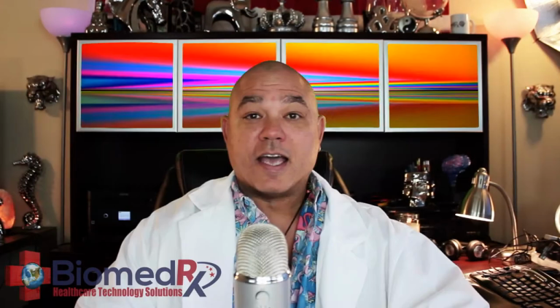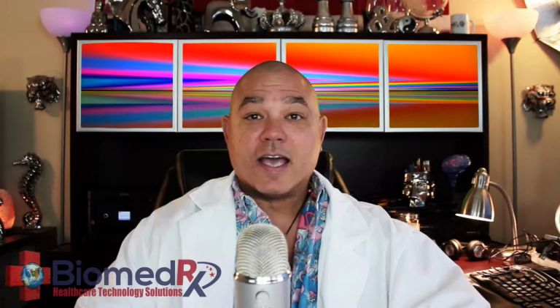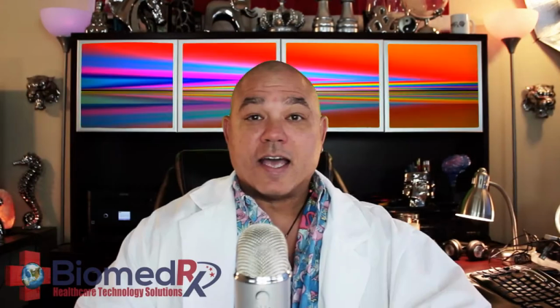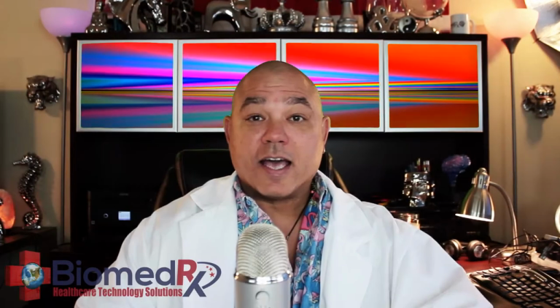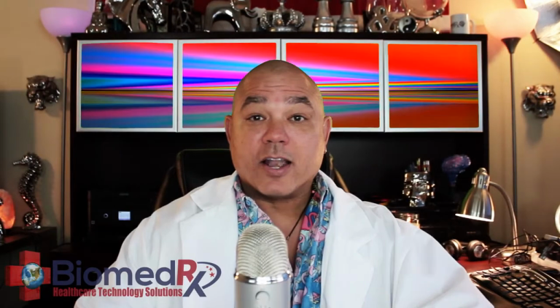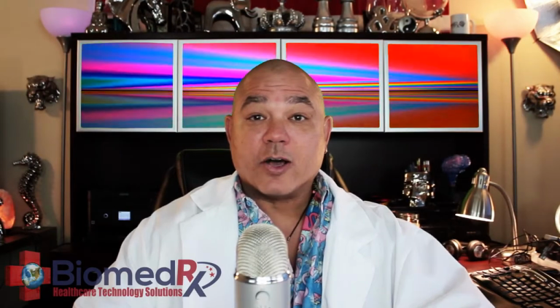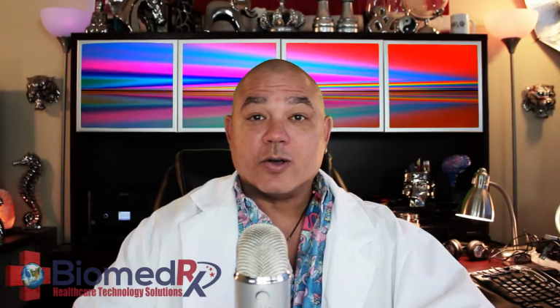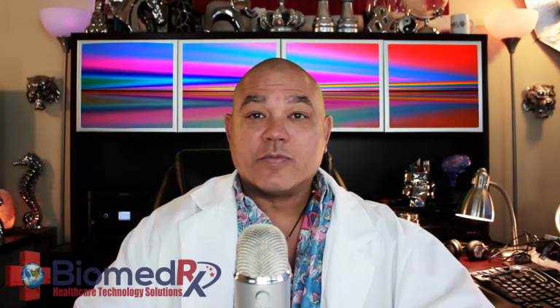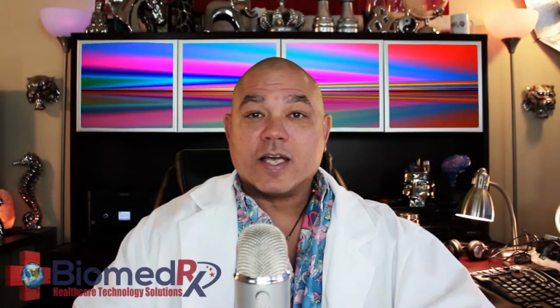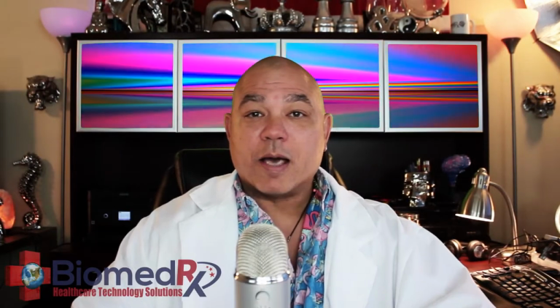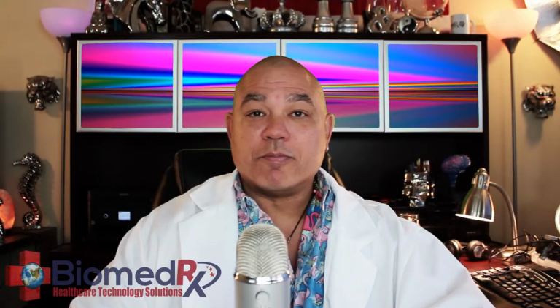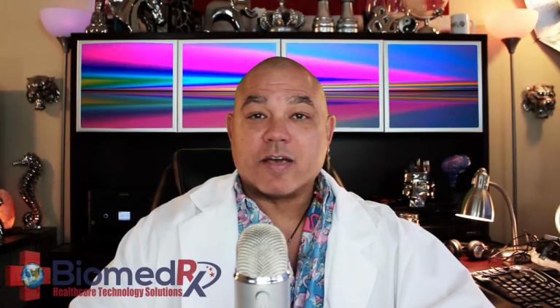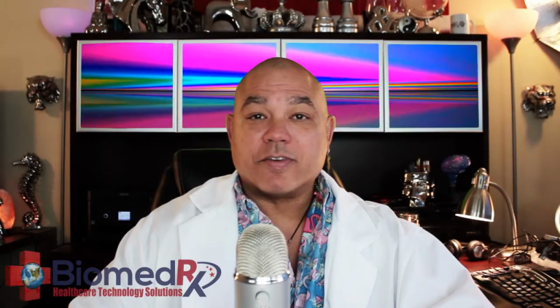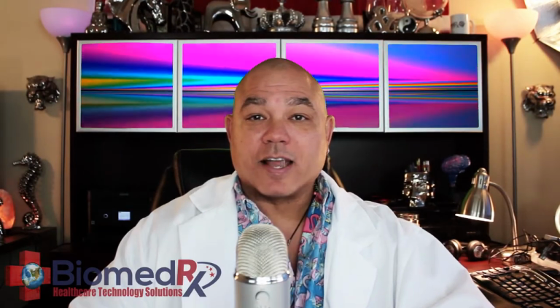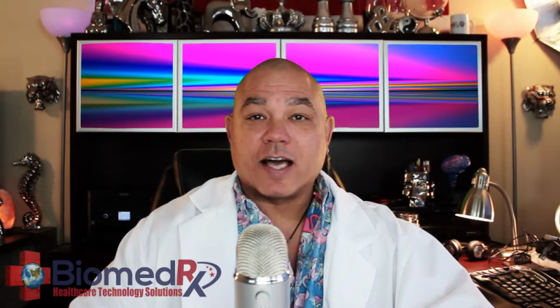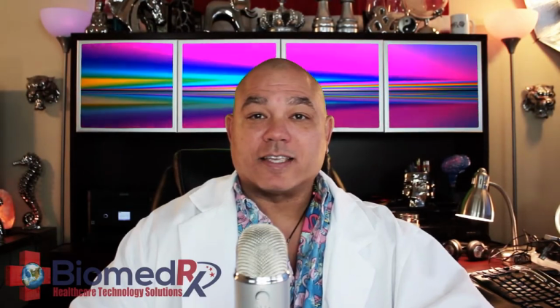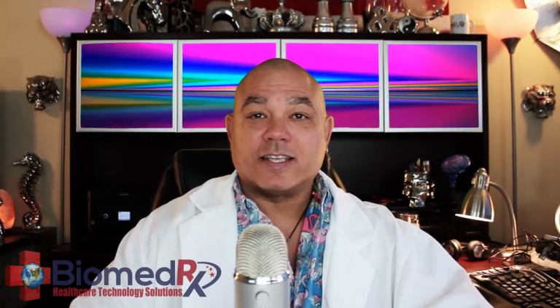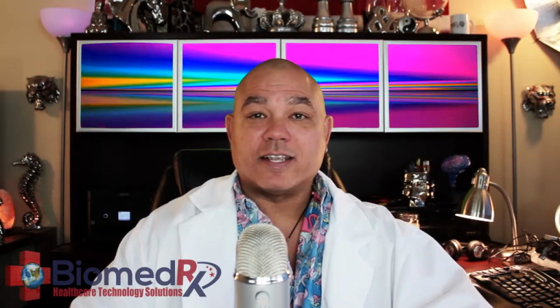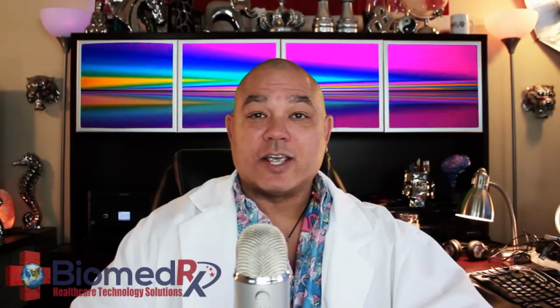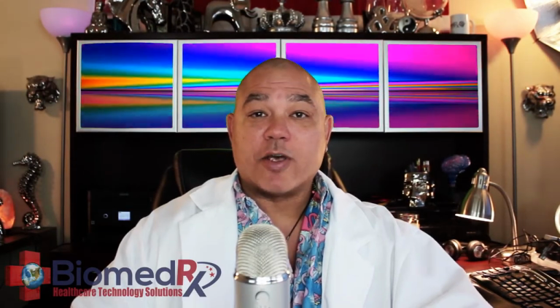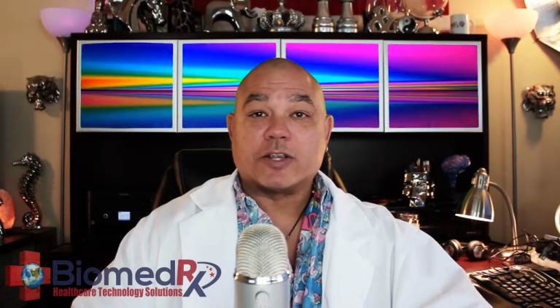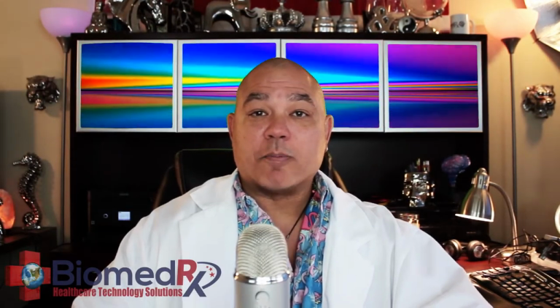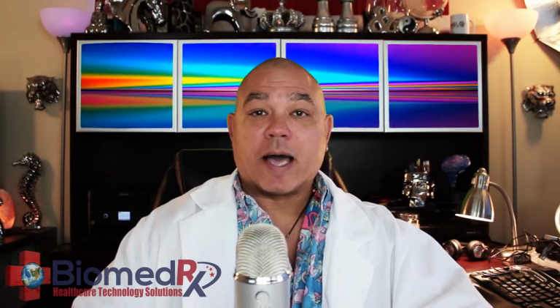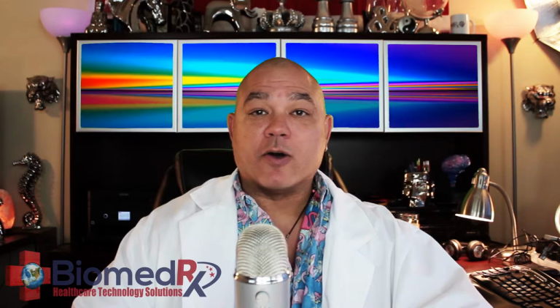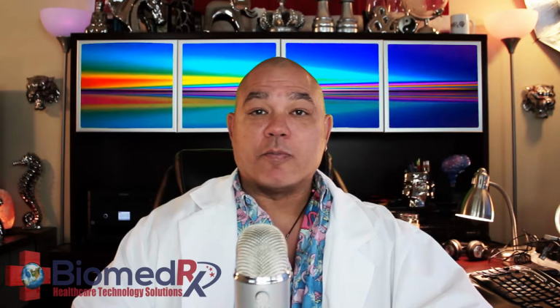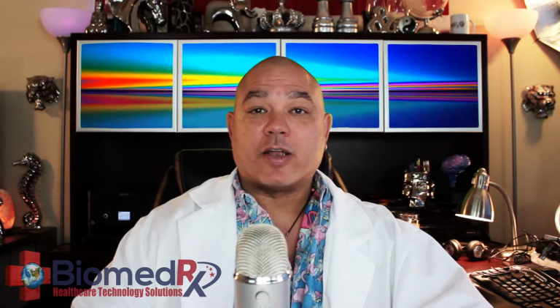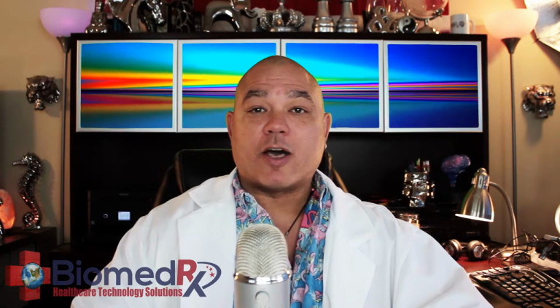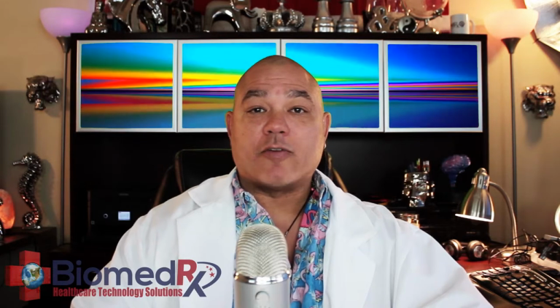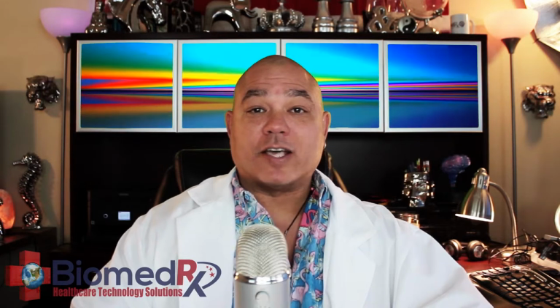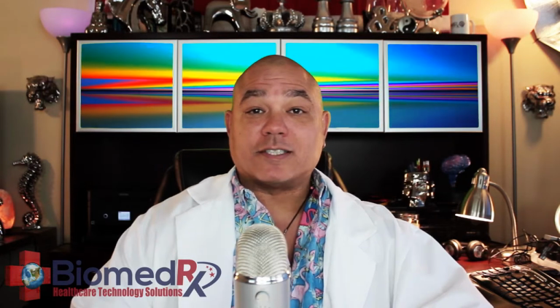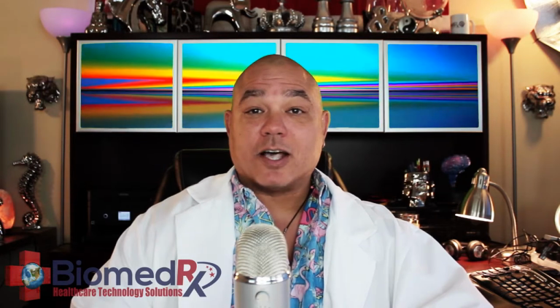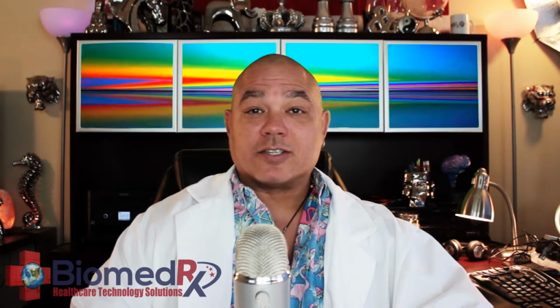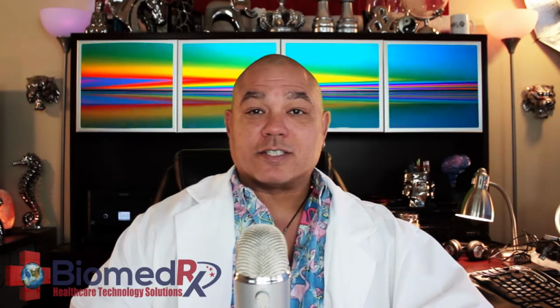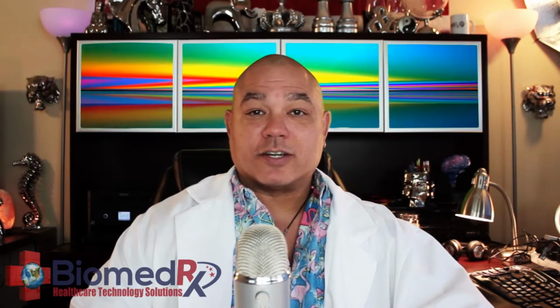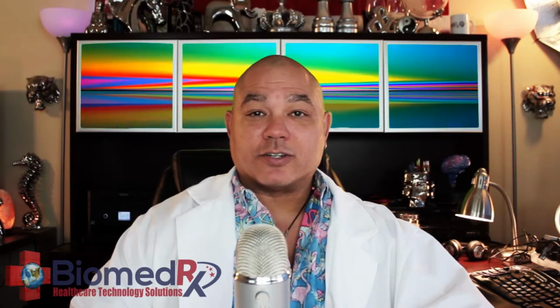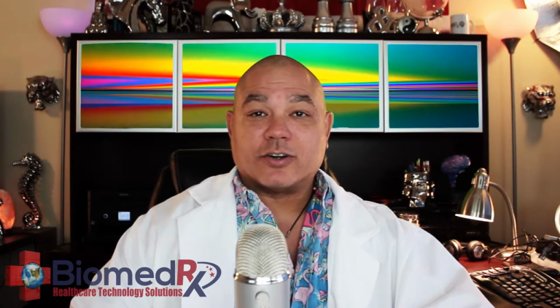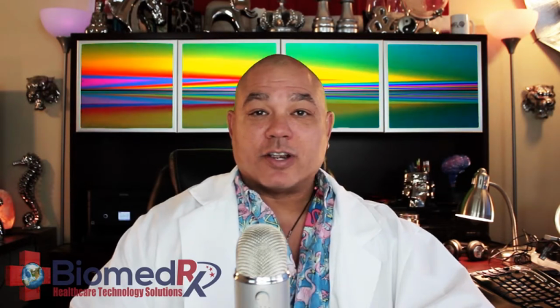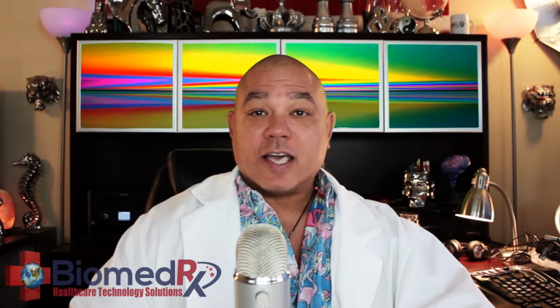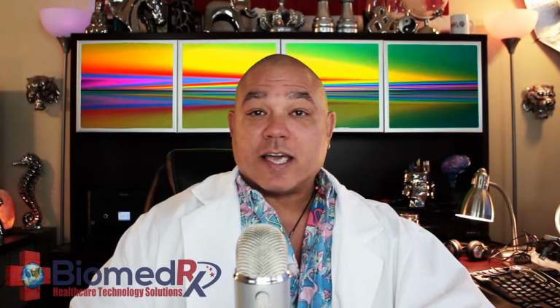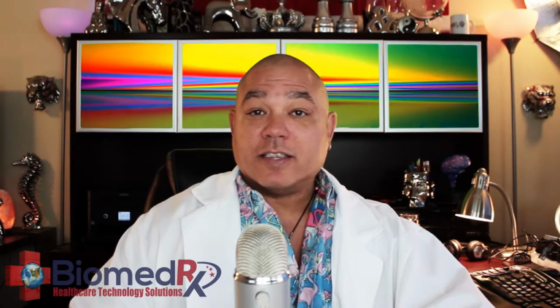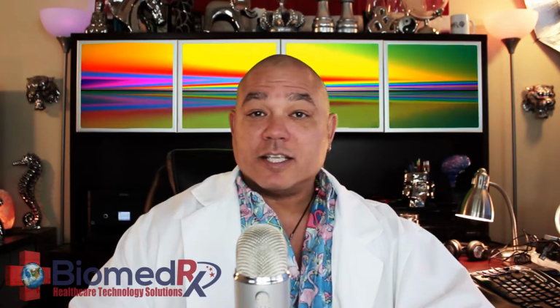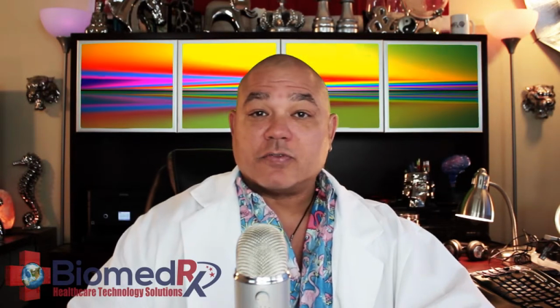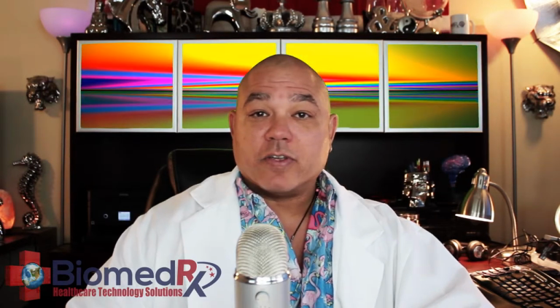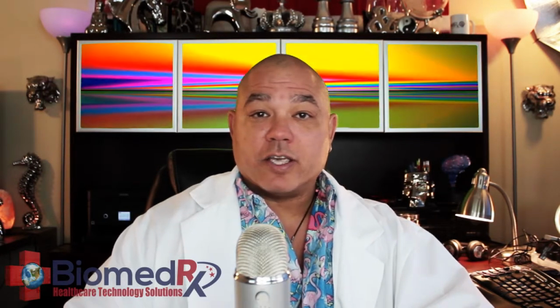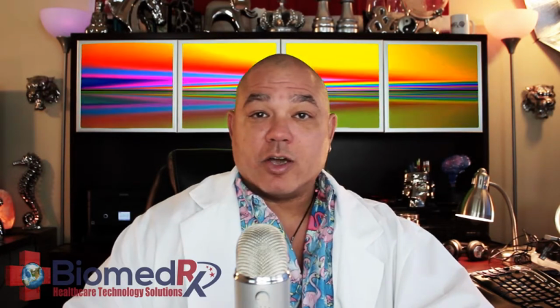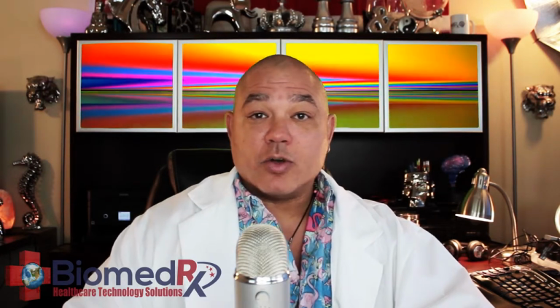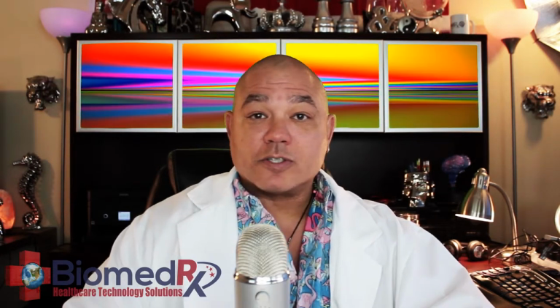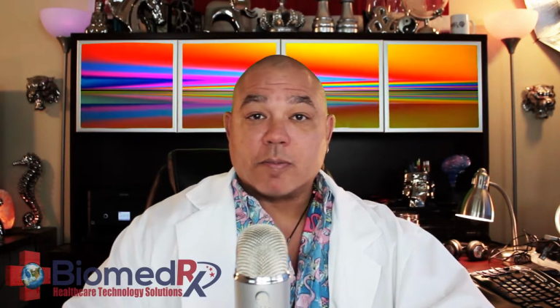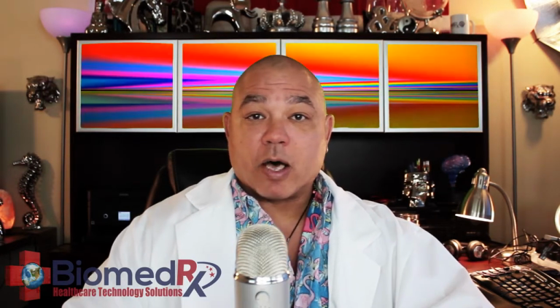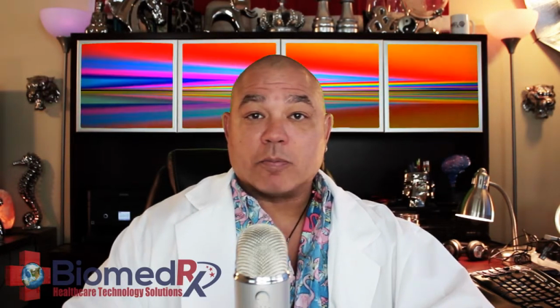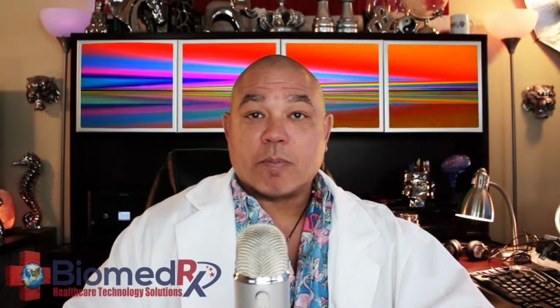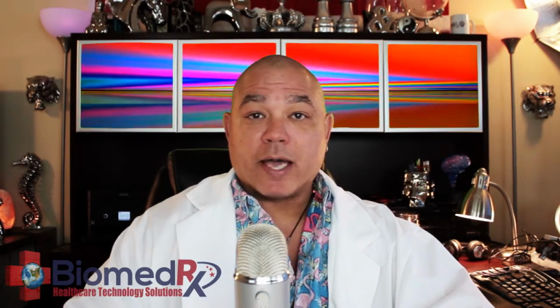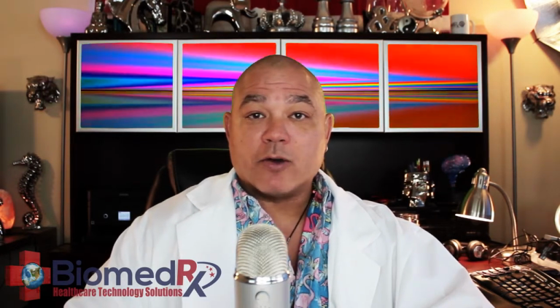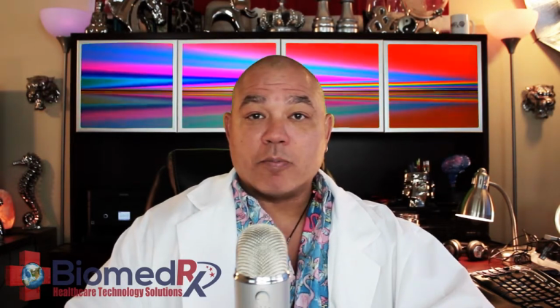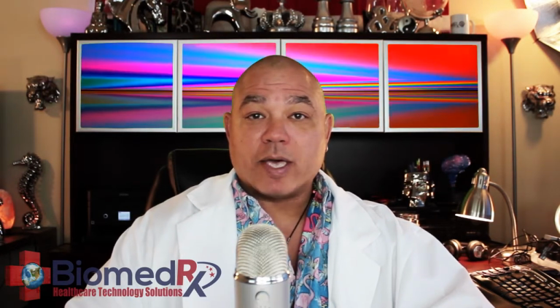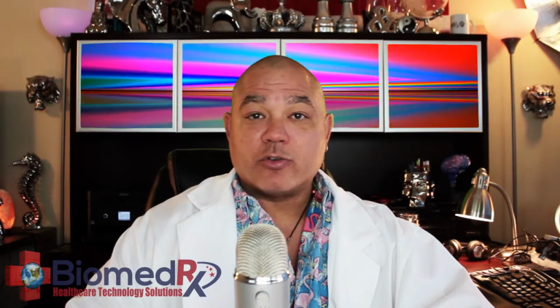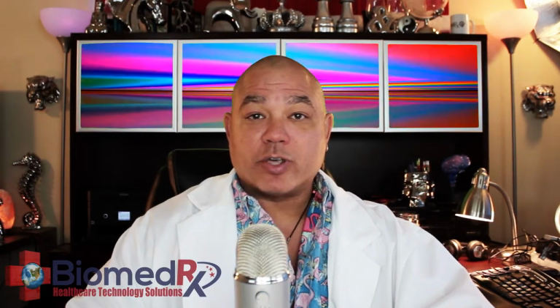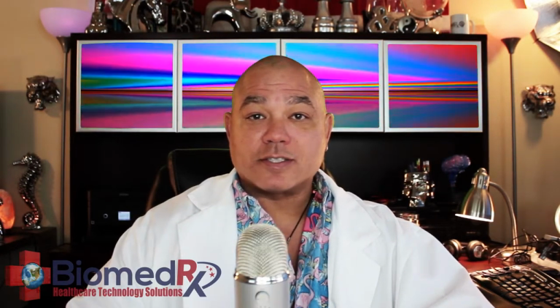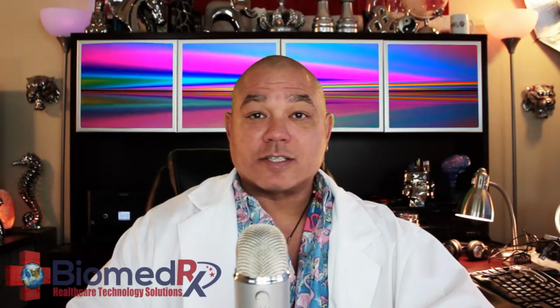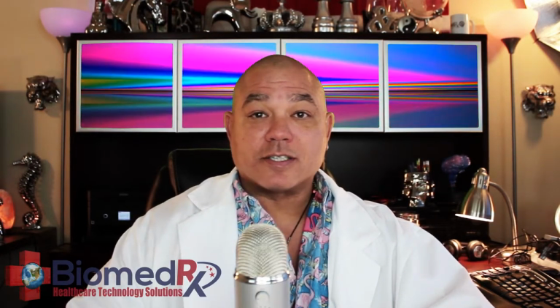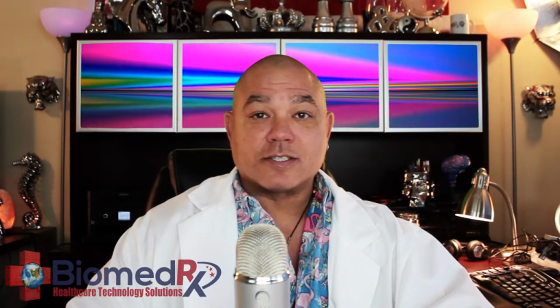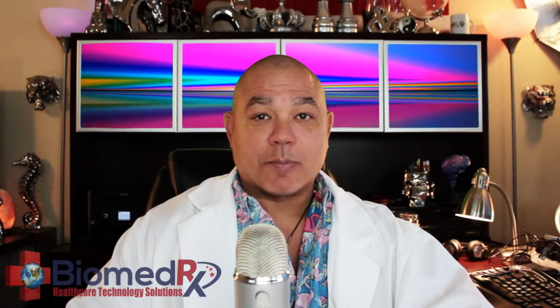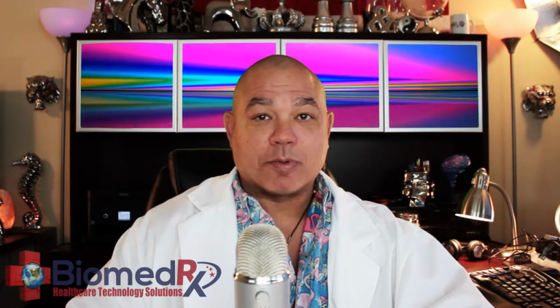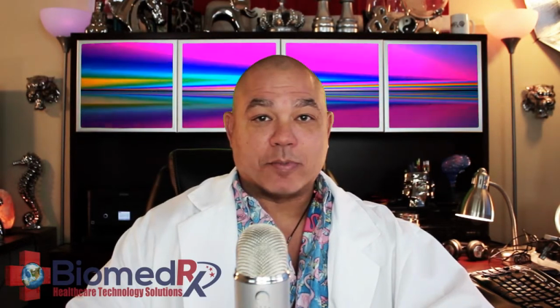Hello, I'm Devin Lockett here at the BiomedRx Health Center, and this video is about Biomedrix supplements.